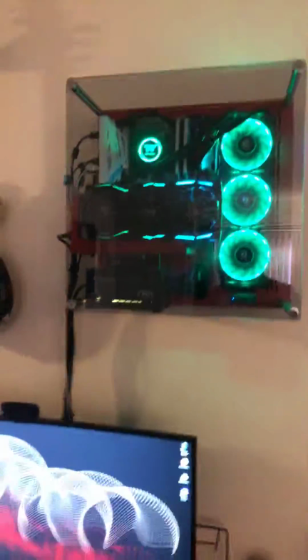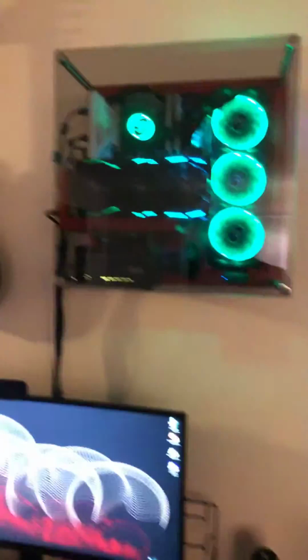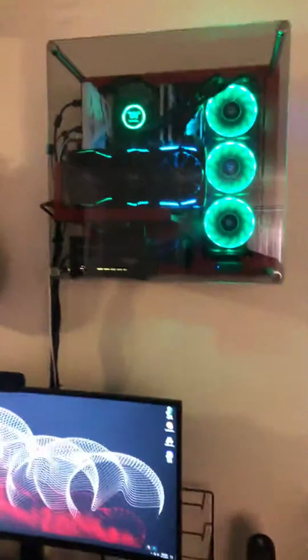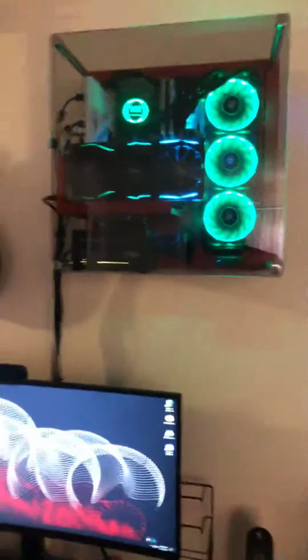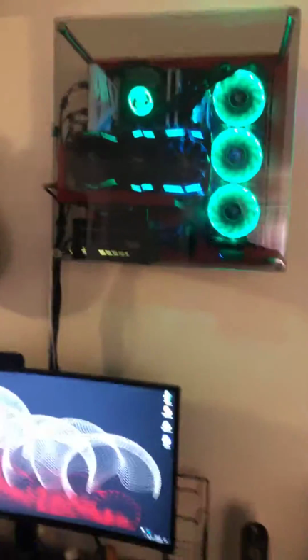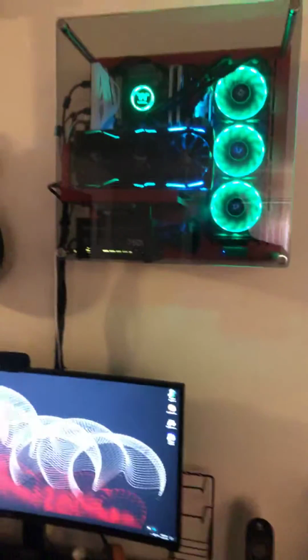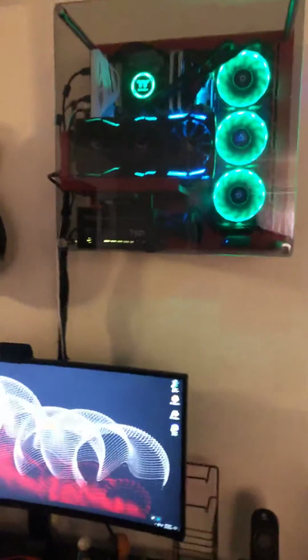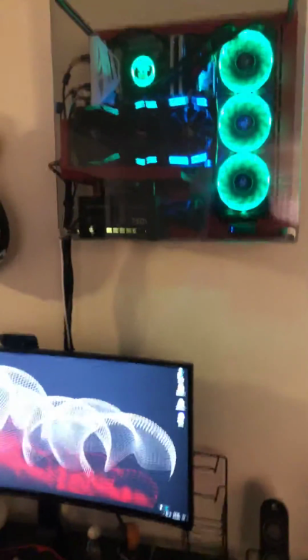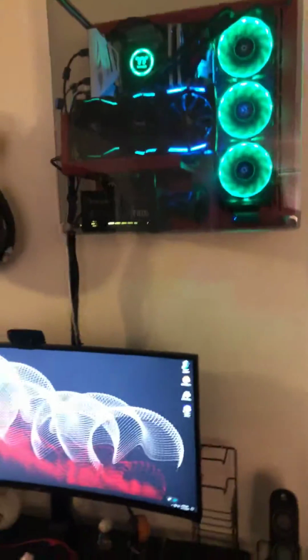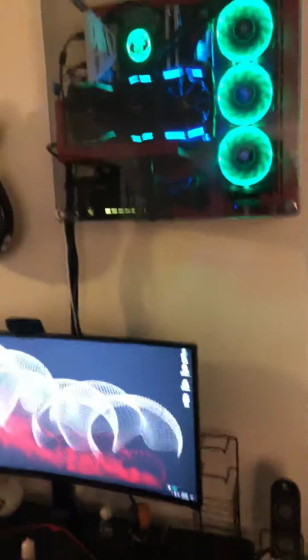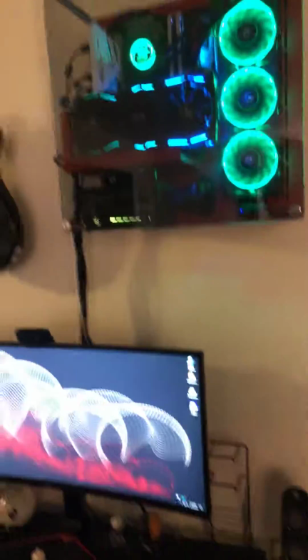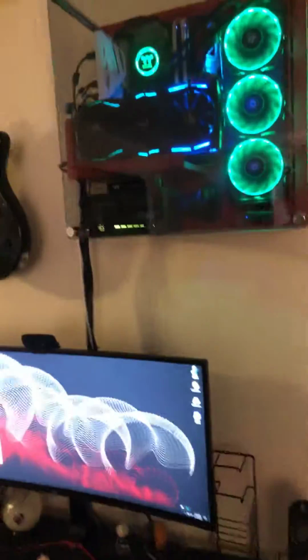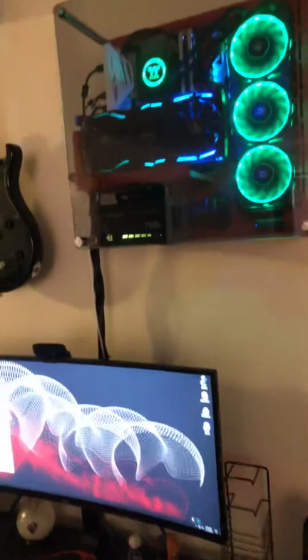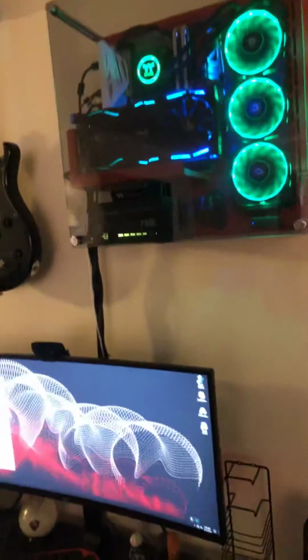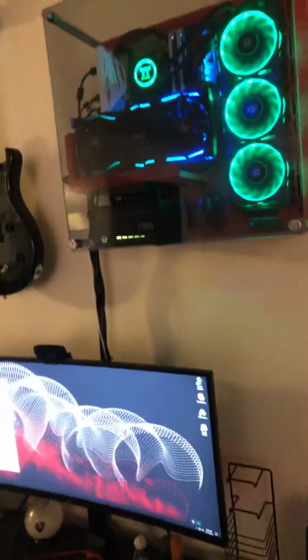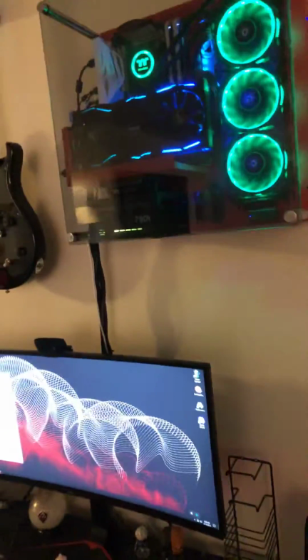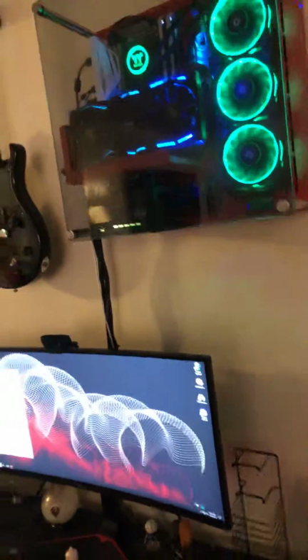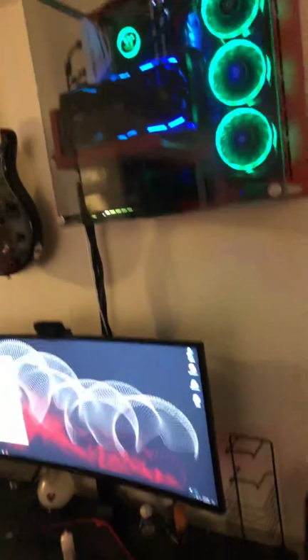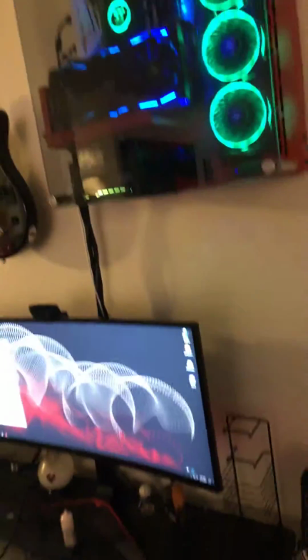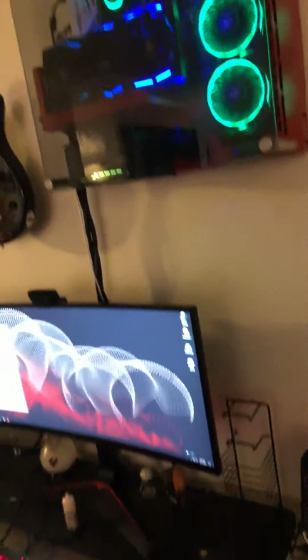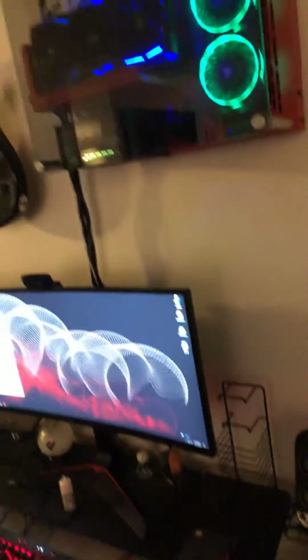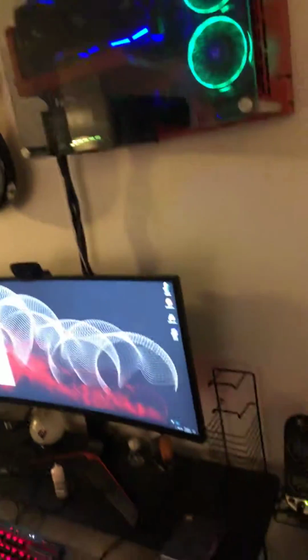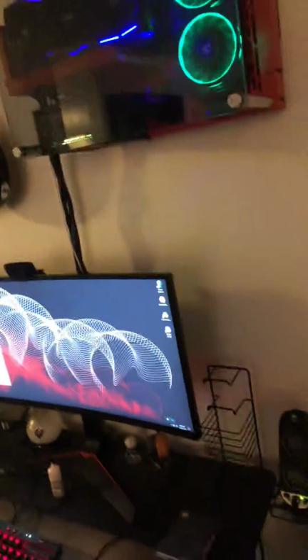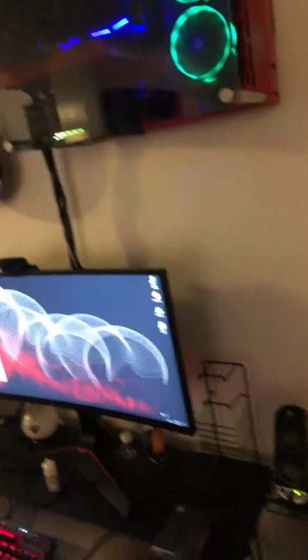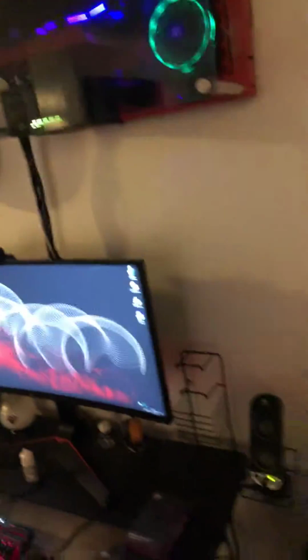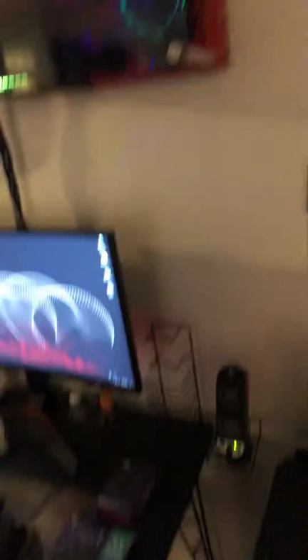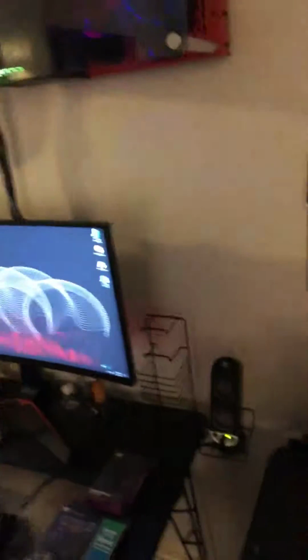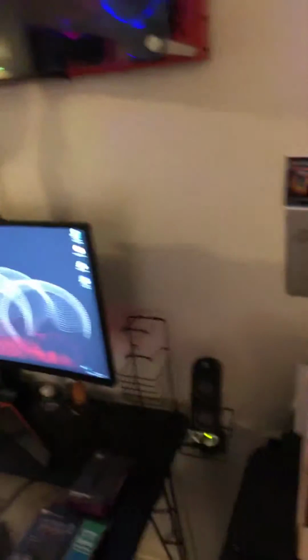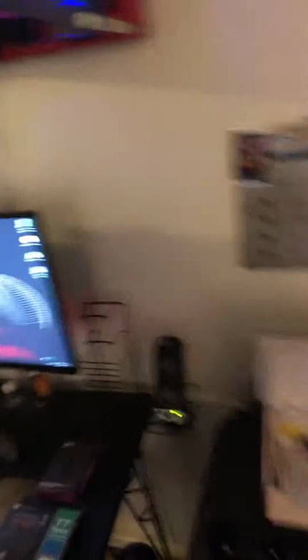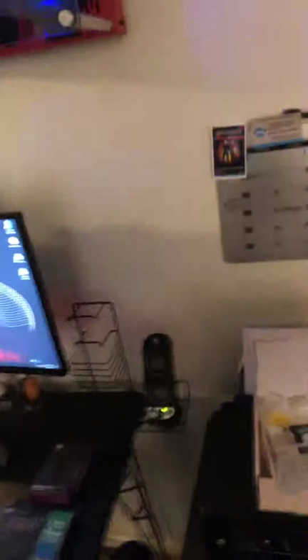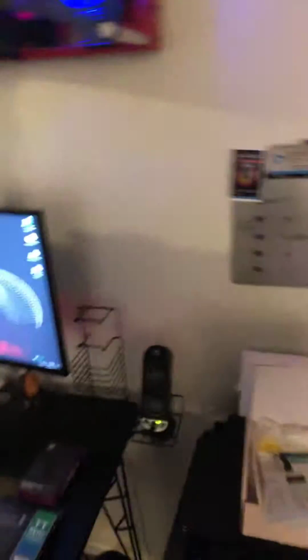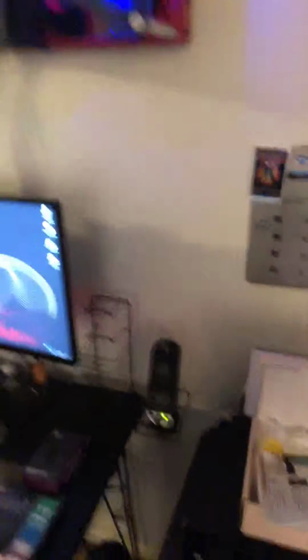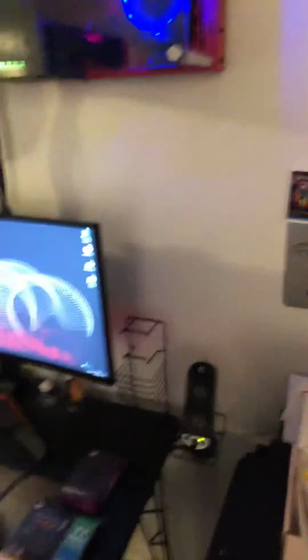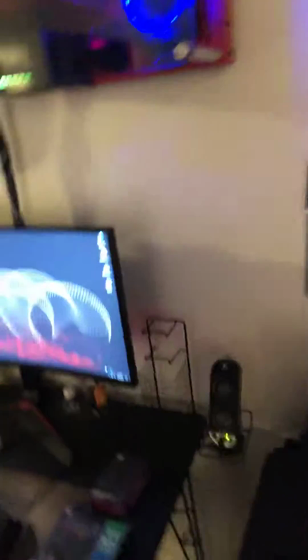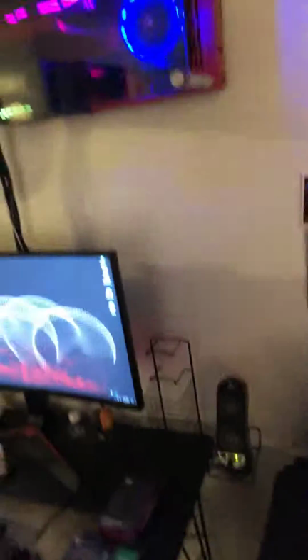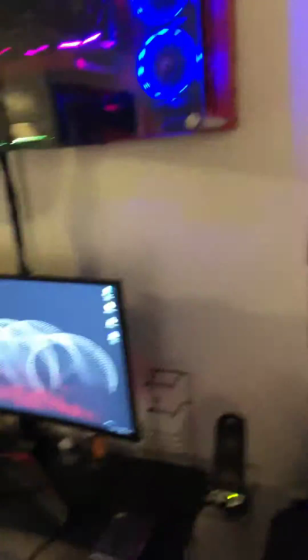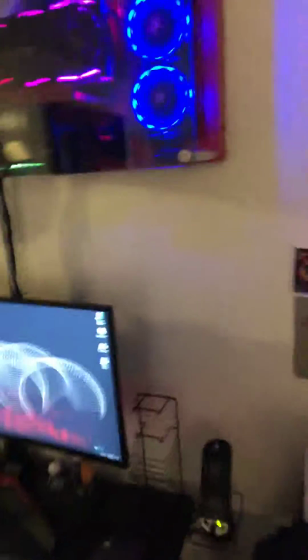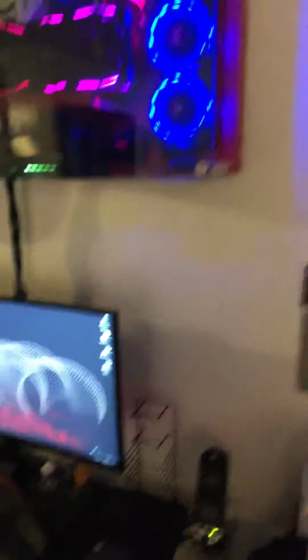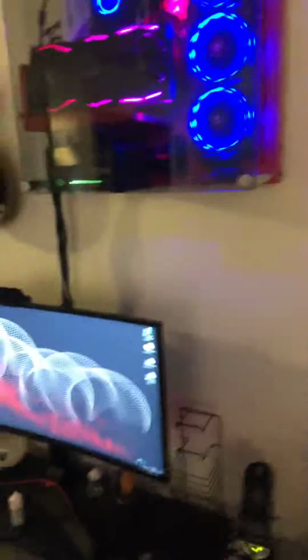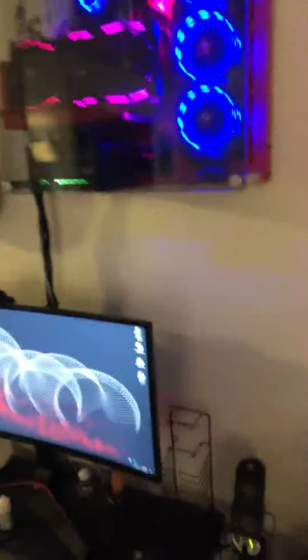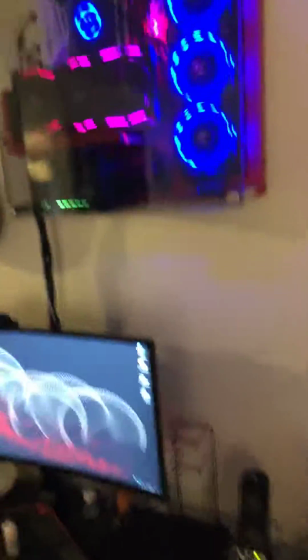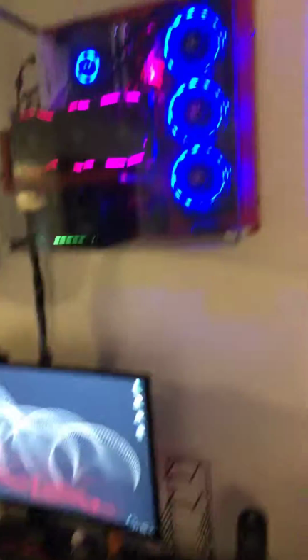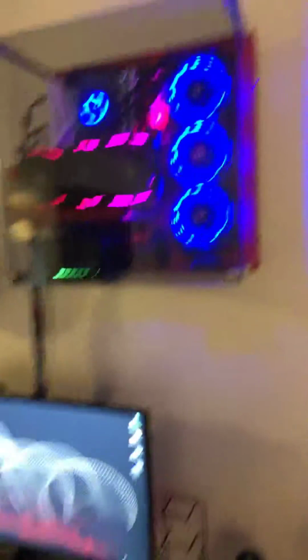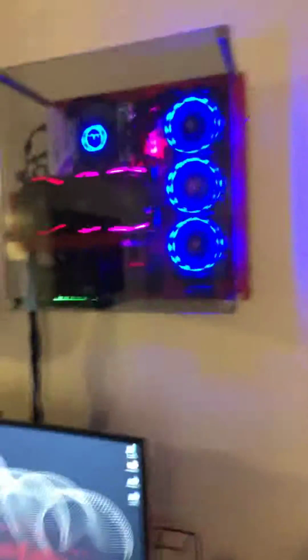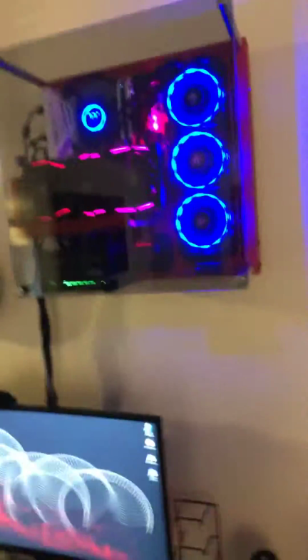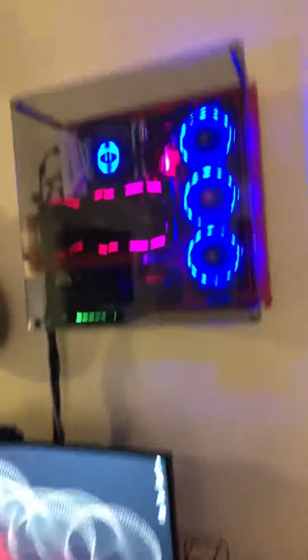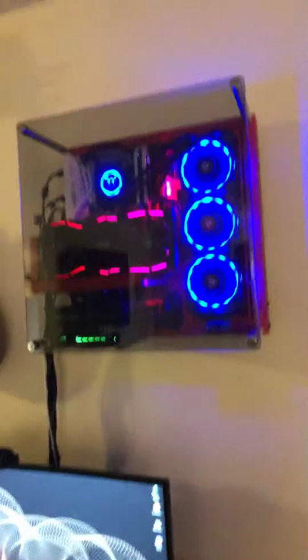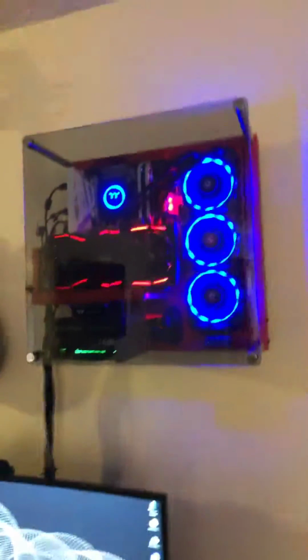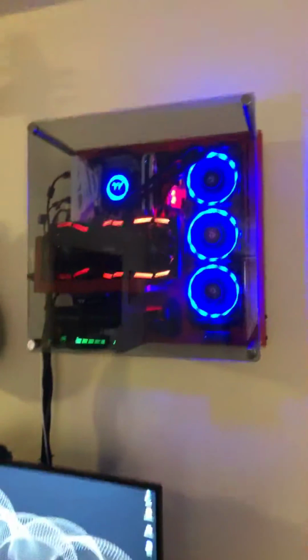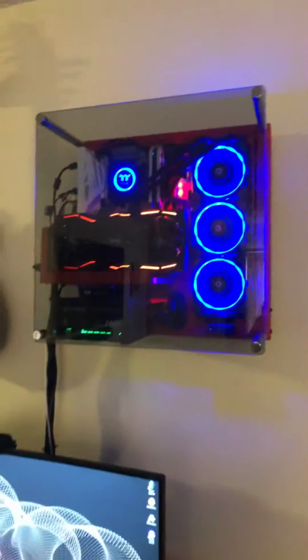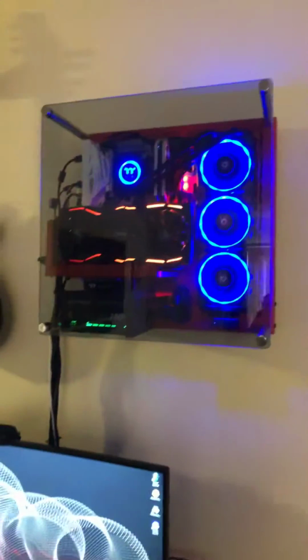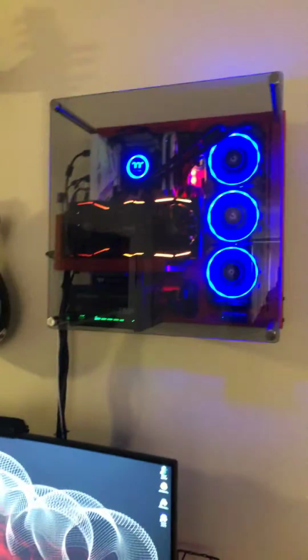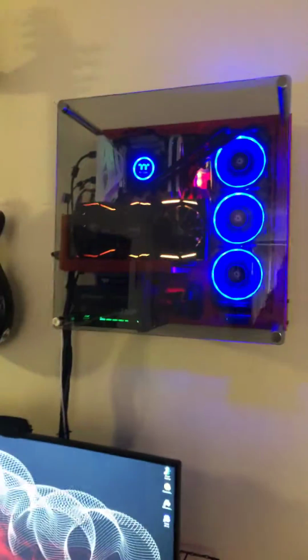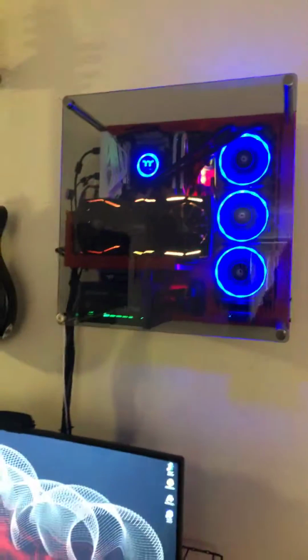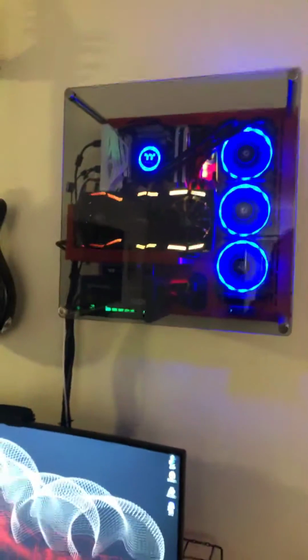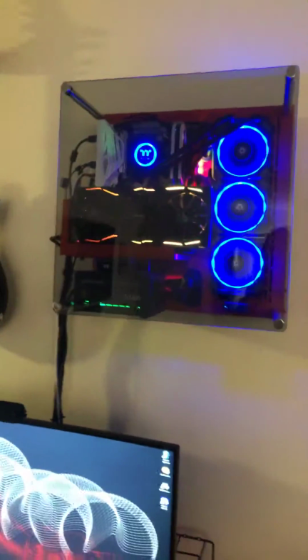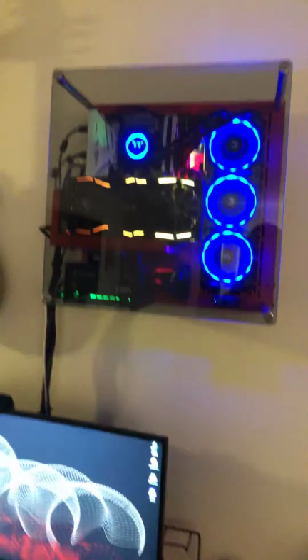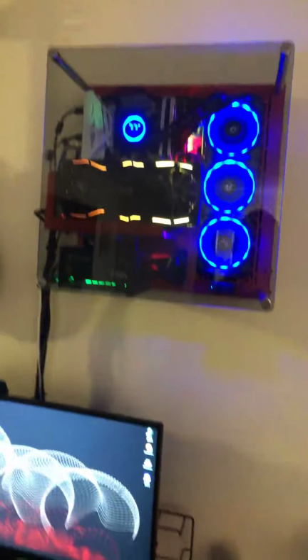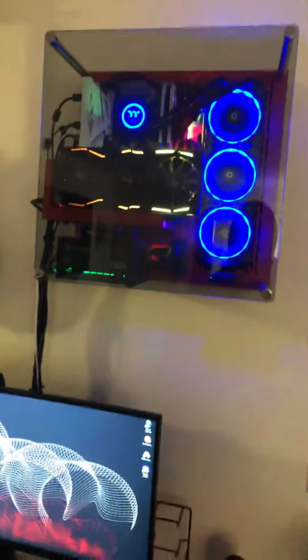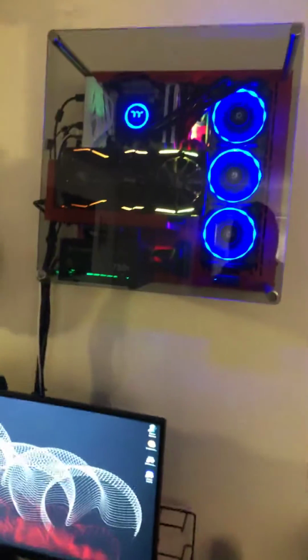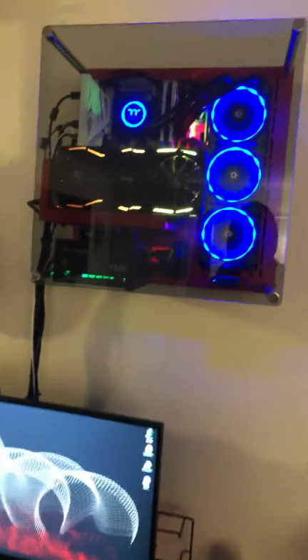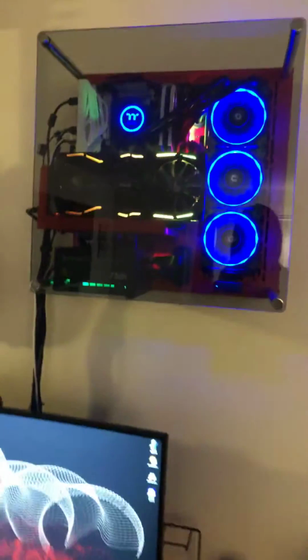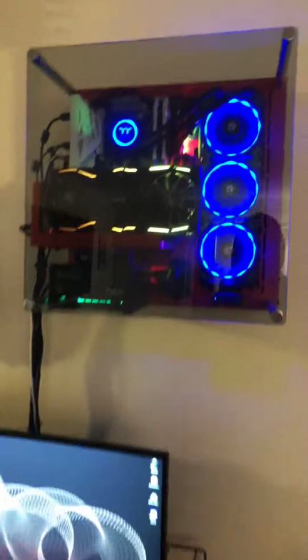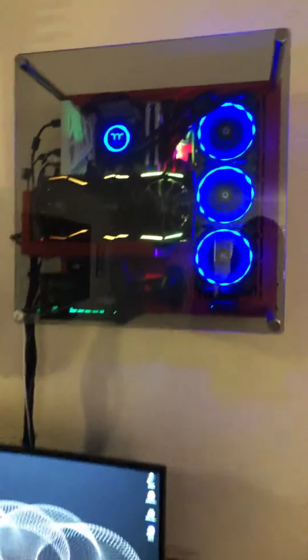Hope this video helps some of you who have this product and were unfortunate enough to find out you don't have the right kind of motherboard. Thanks a lot.